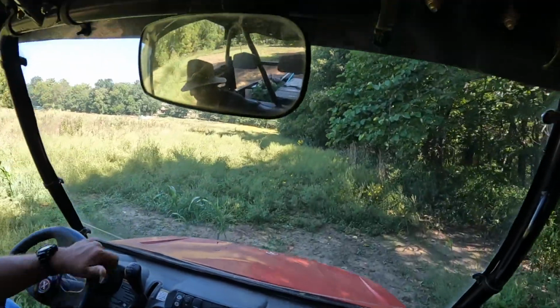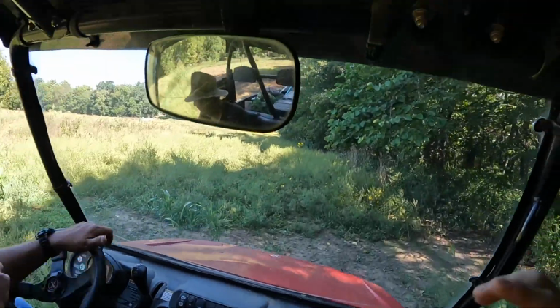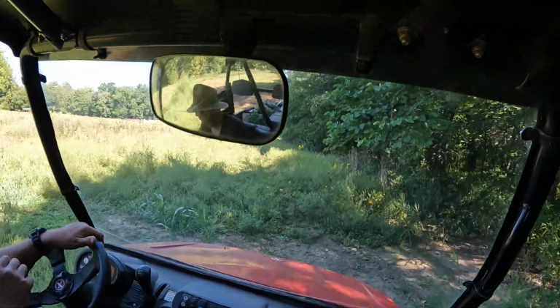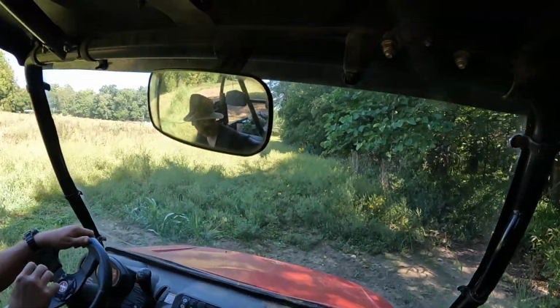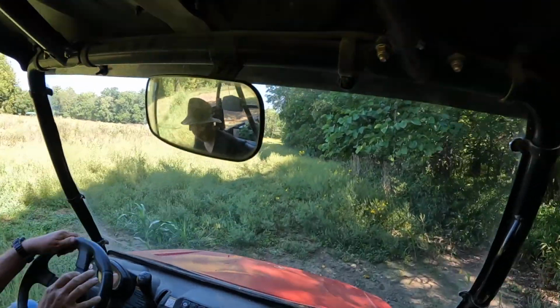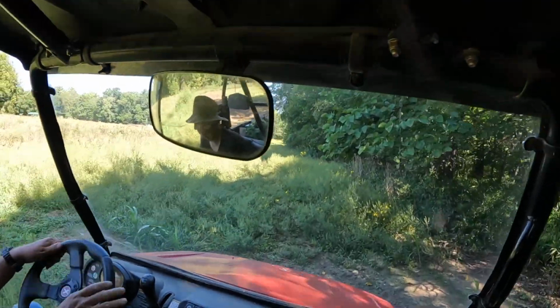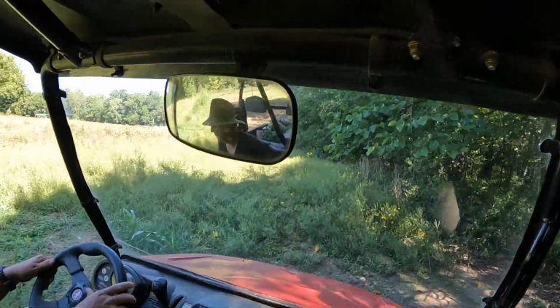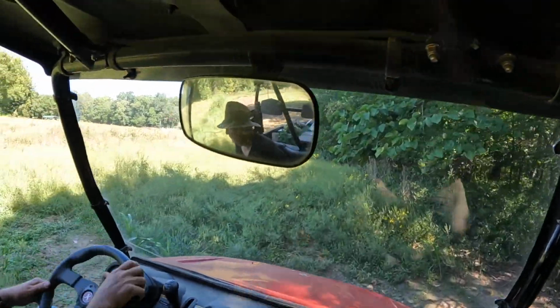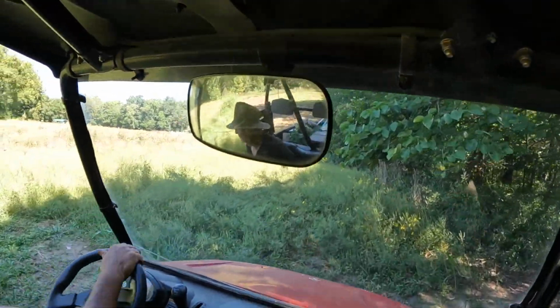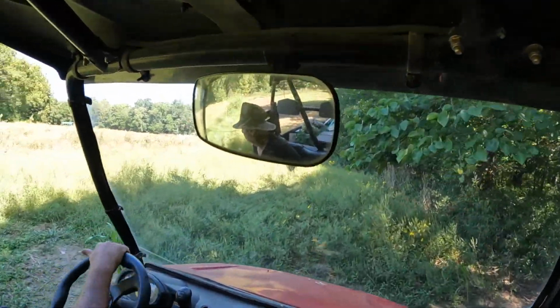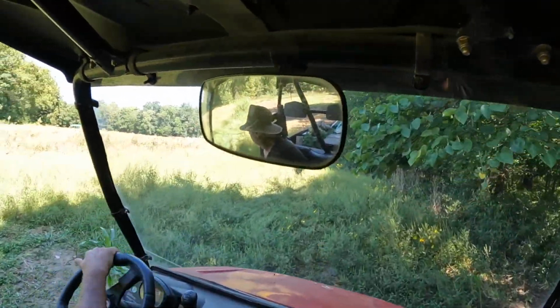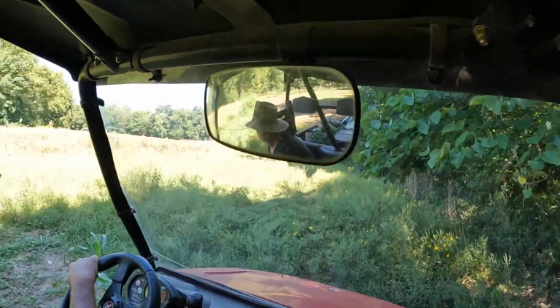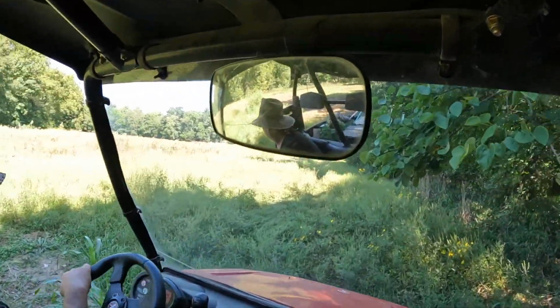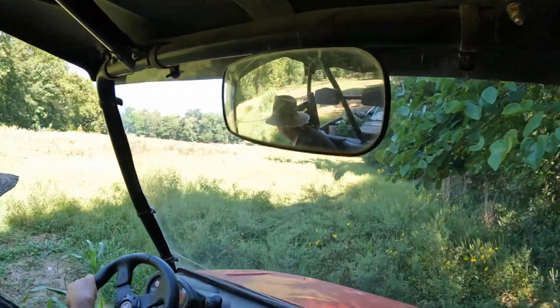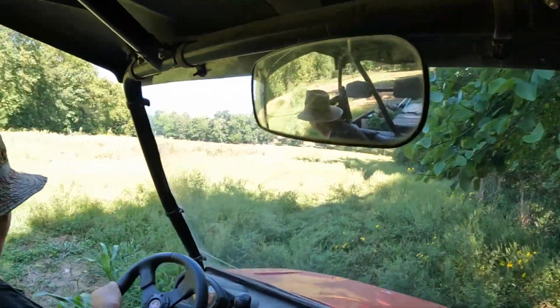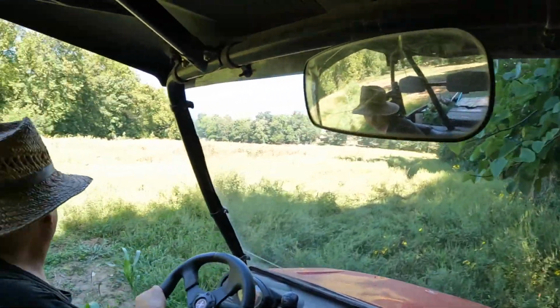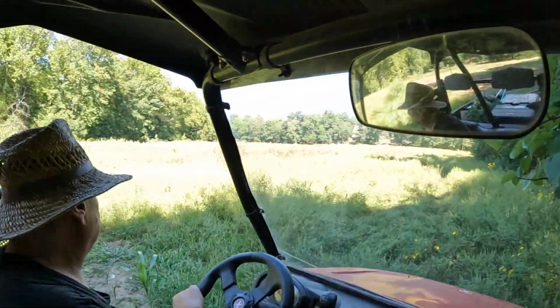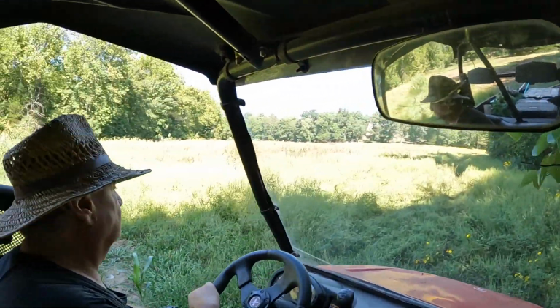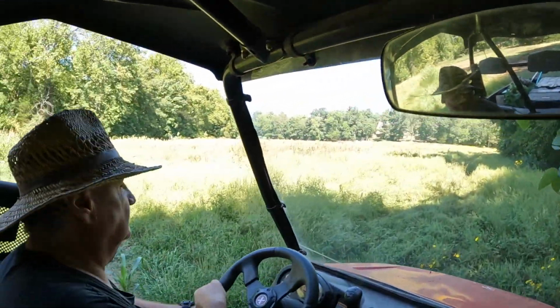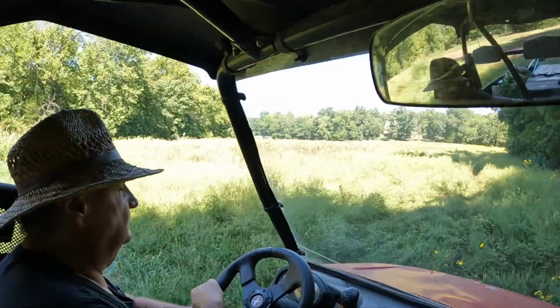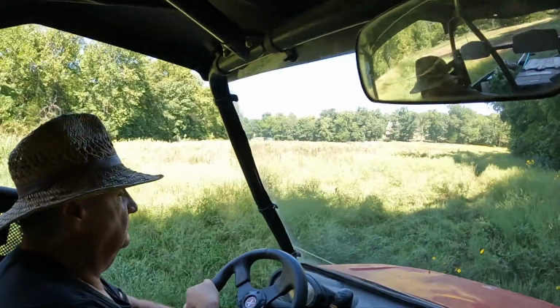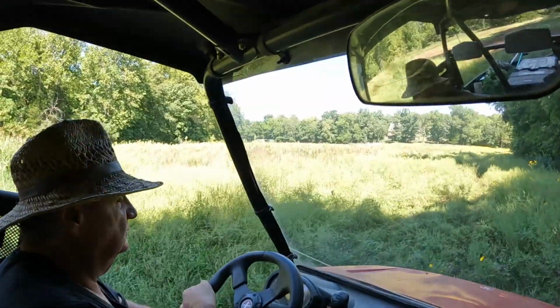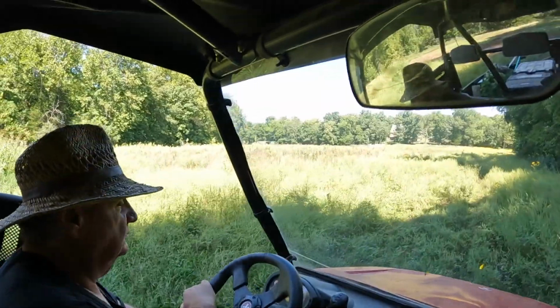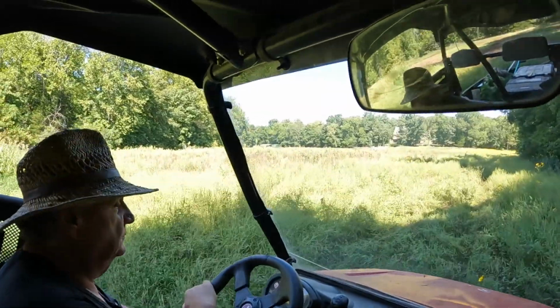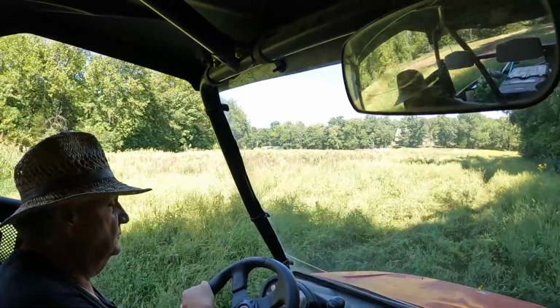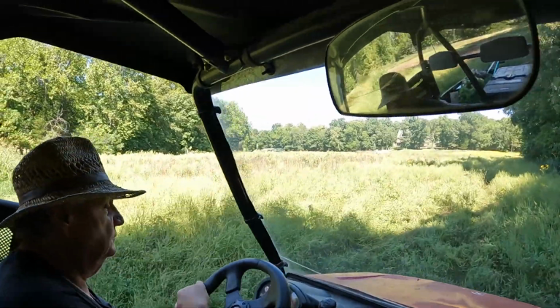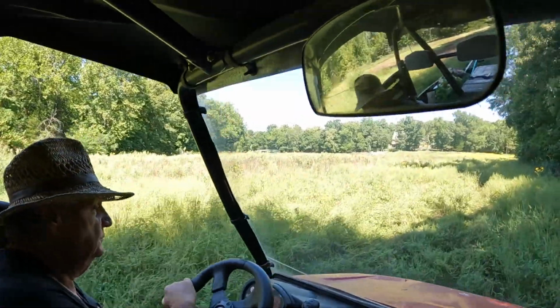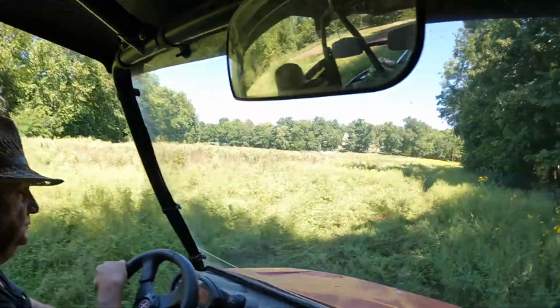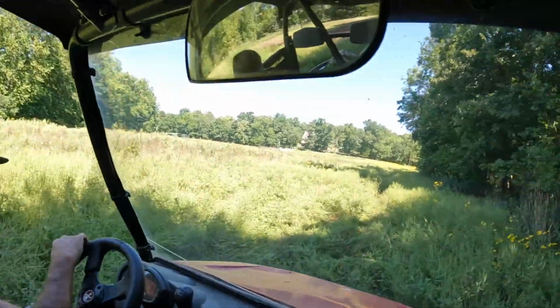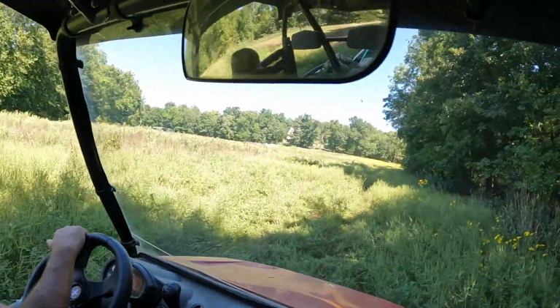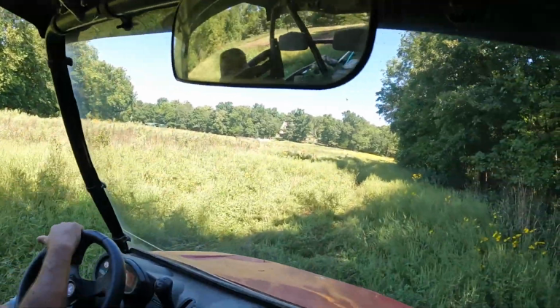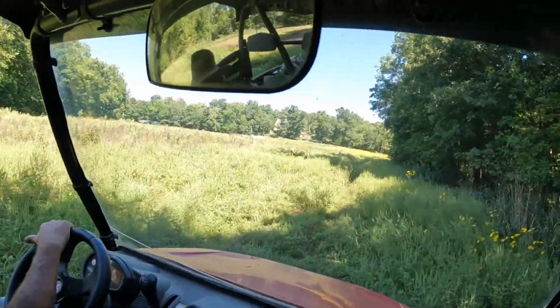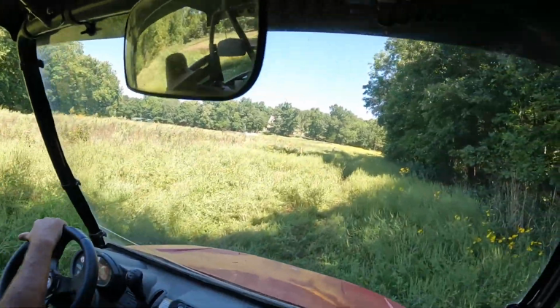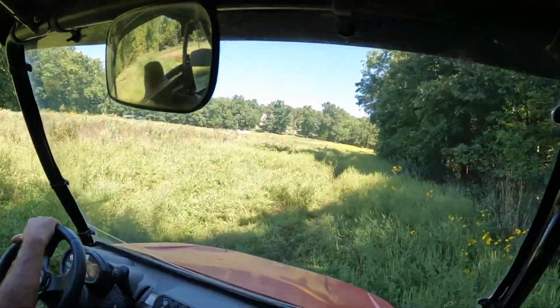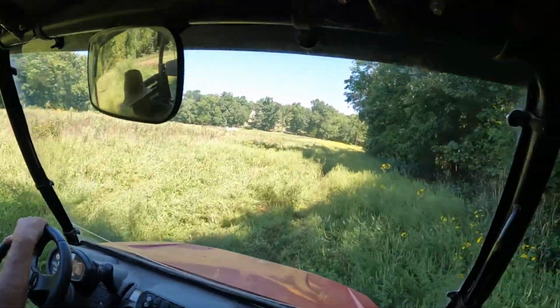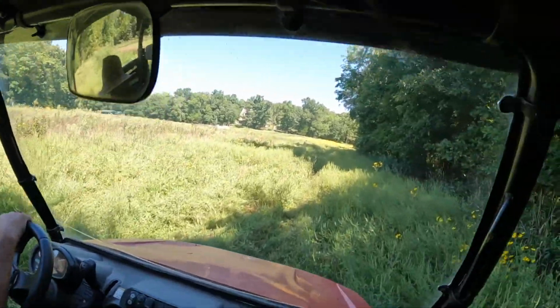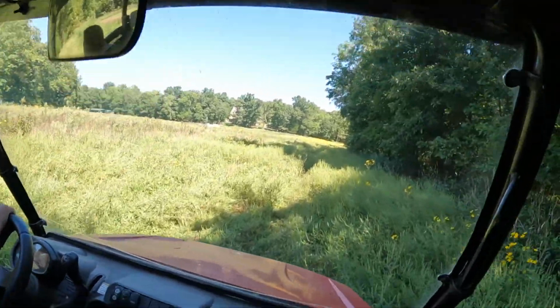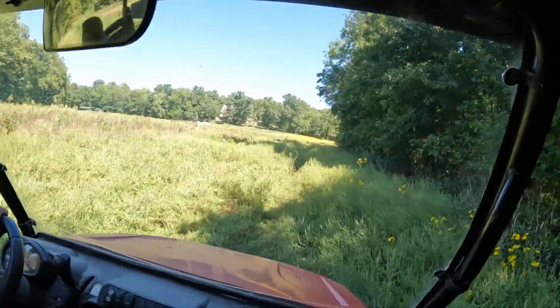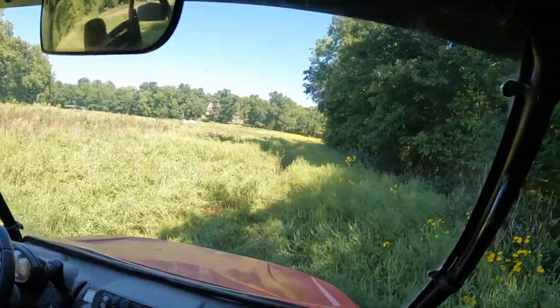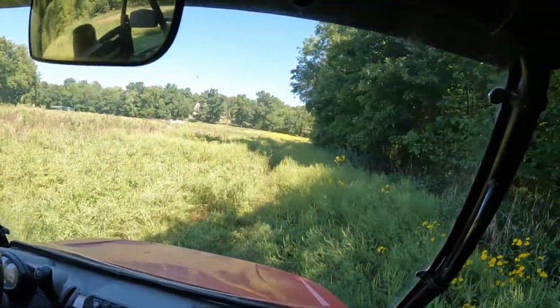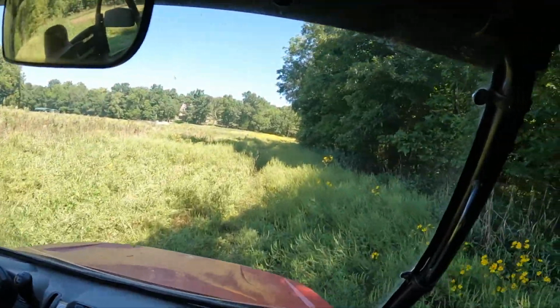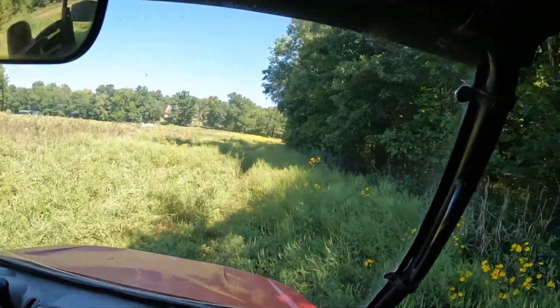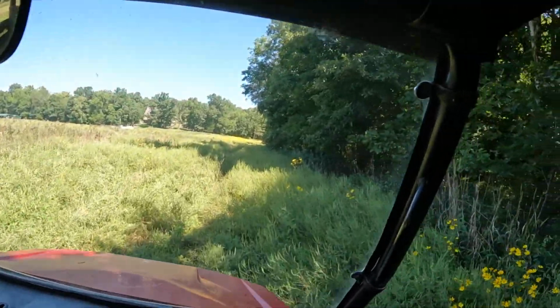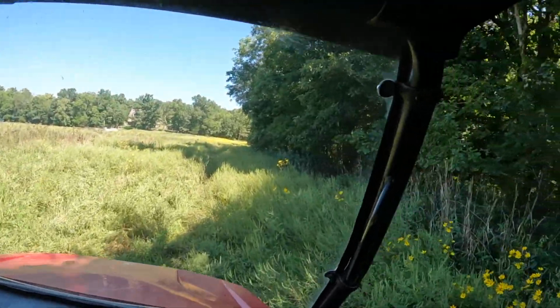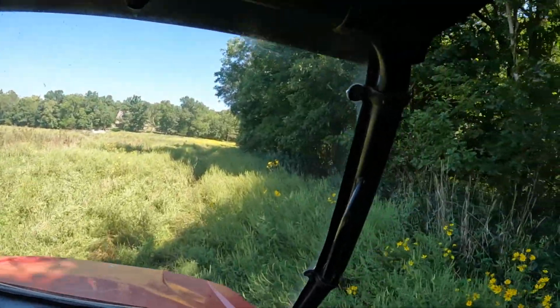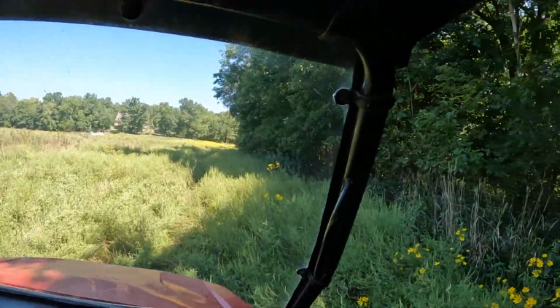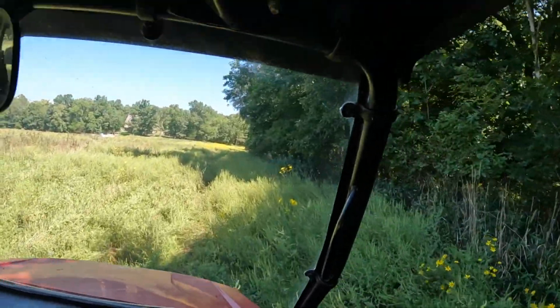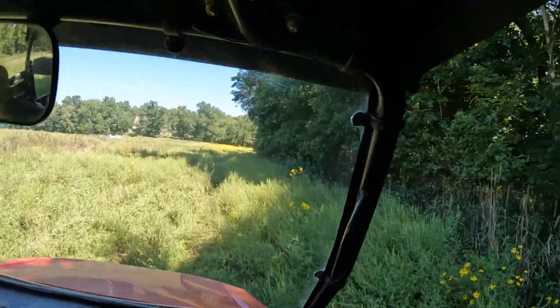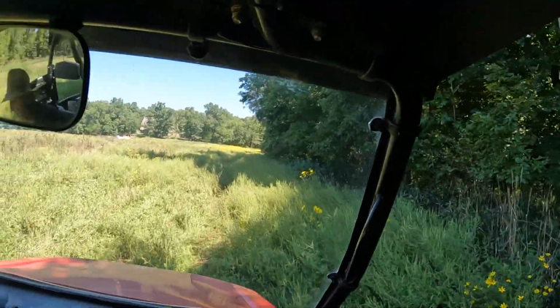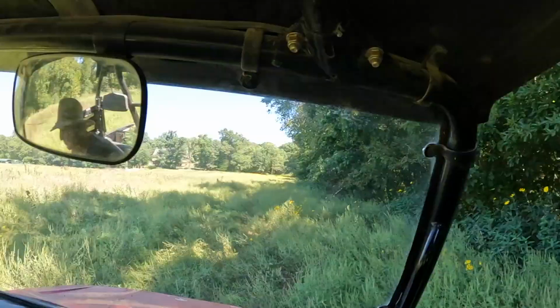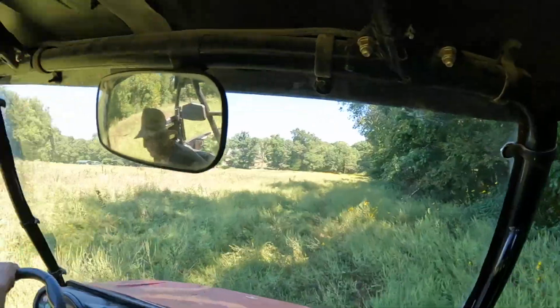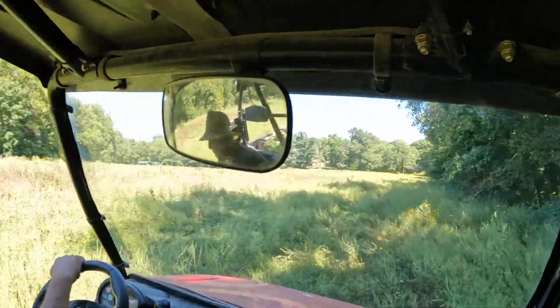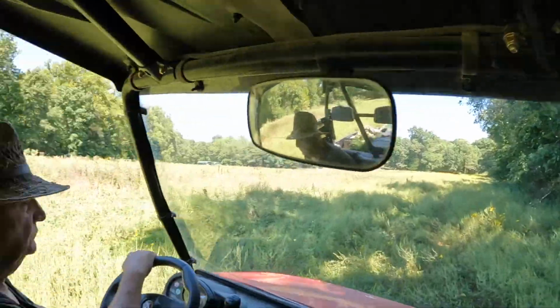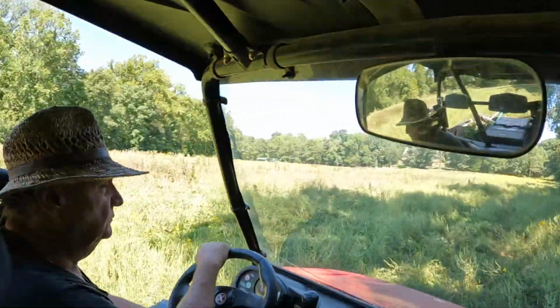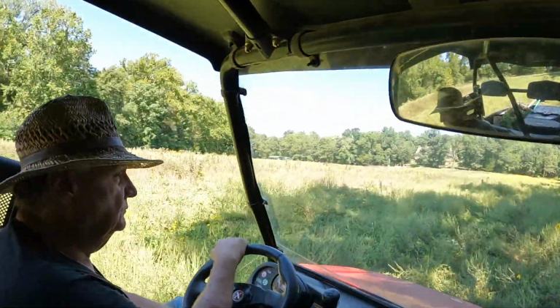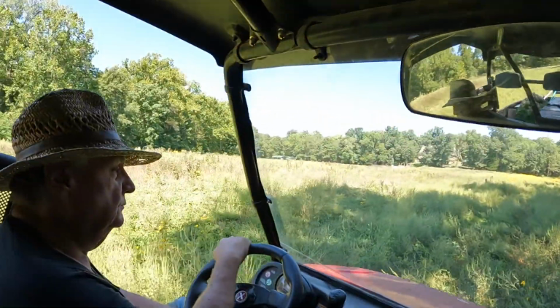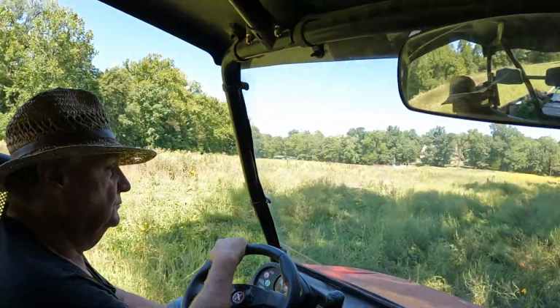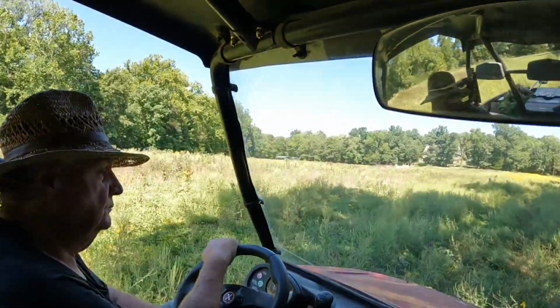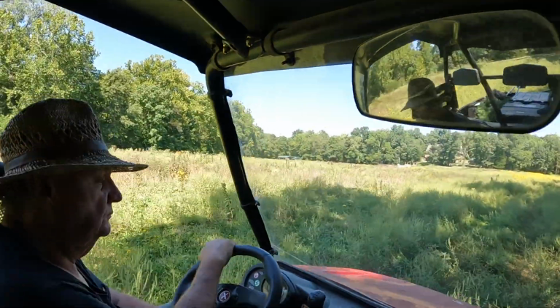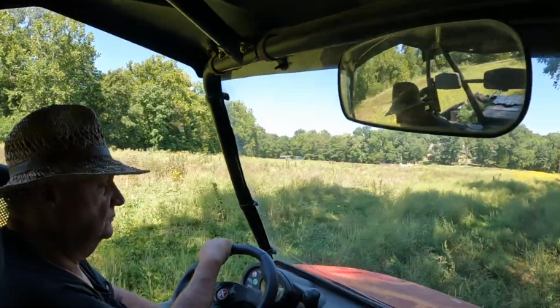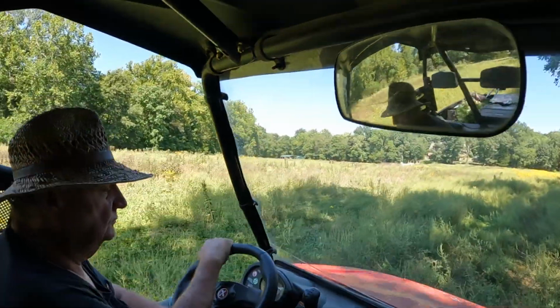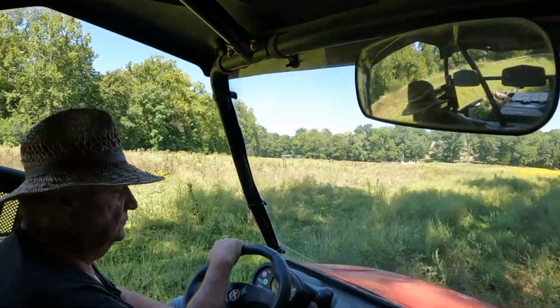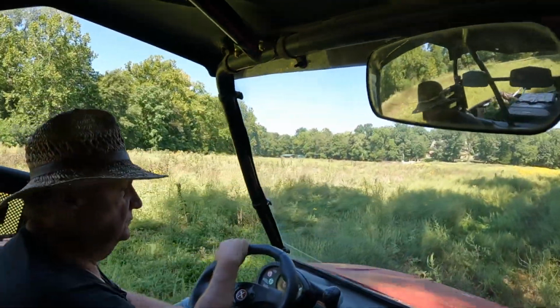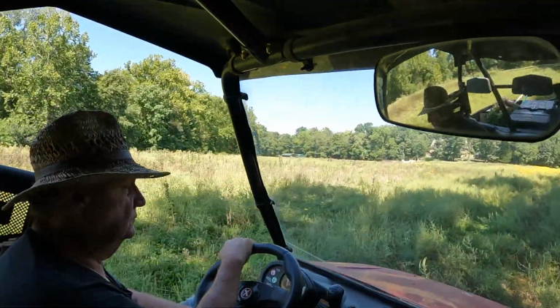I think in Minnesota you can do bear hunts in the spring — I could be wrong though. Is it pretty expensive to go bear hunting?